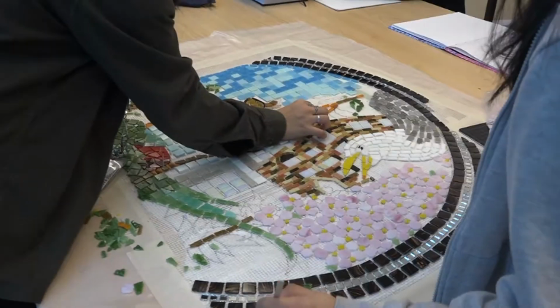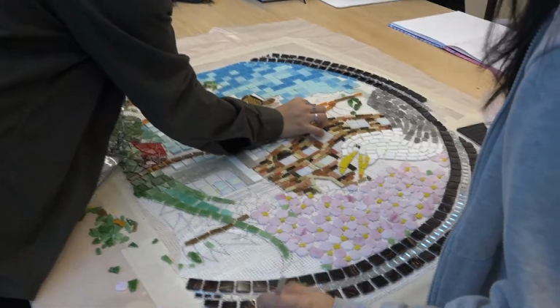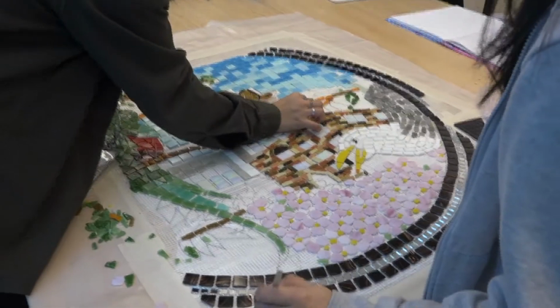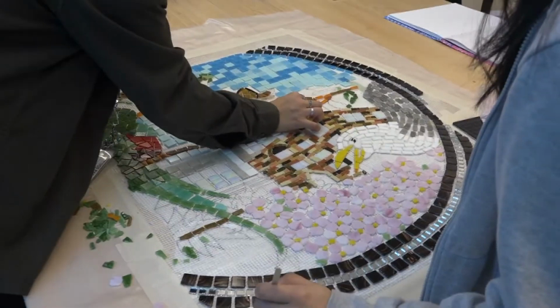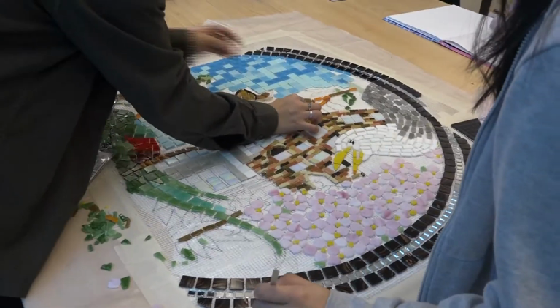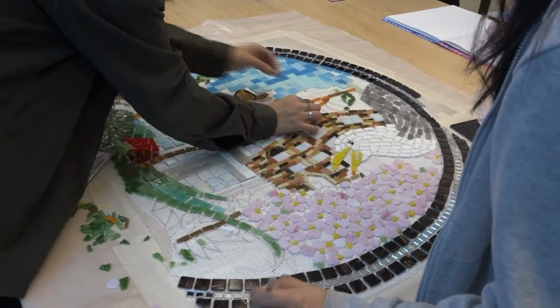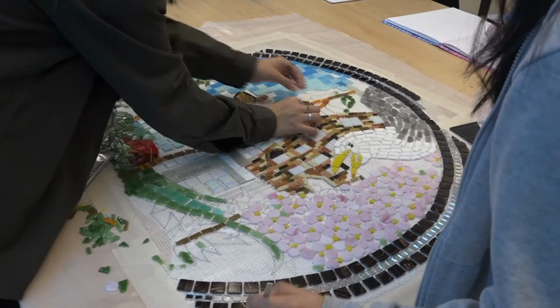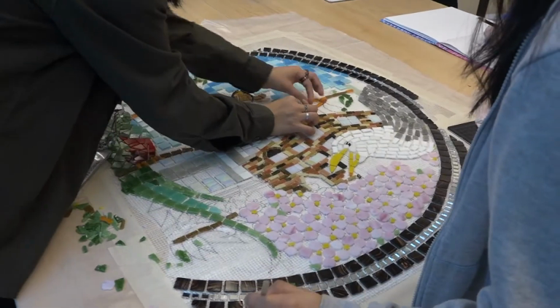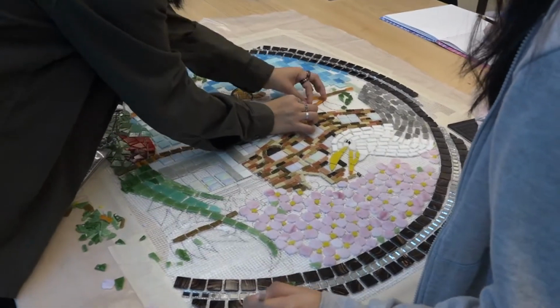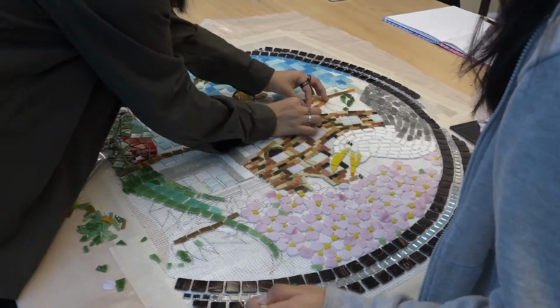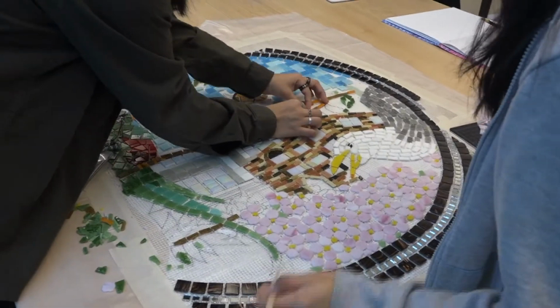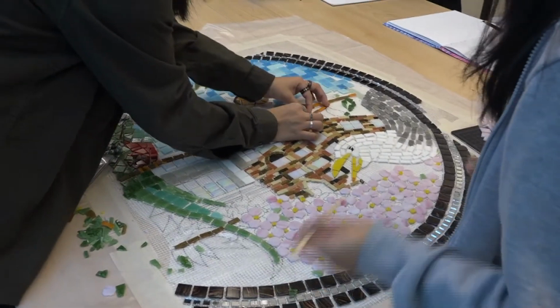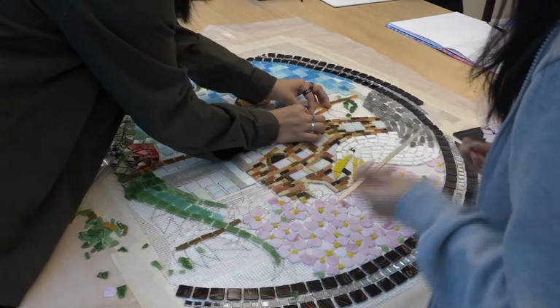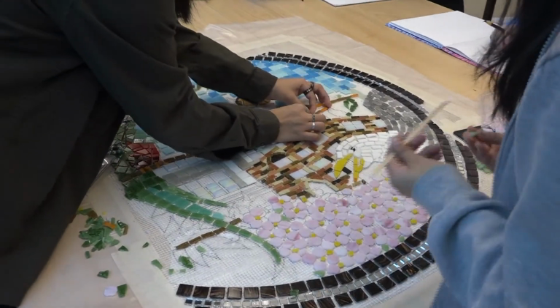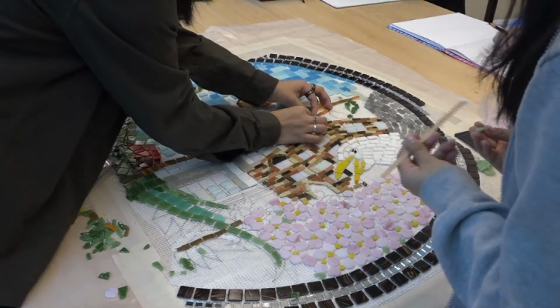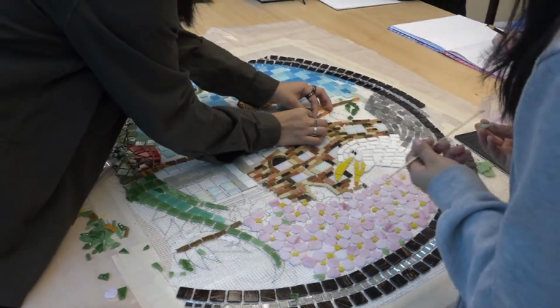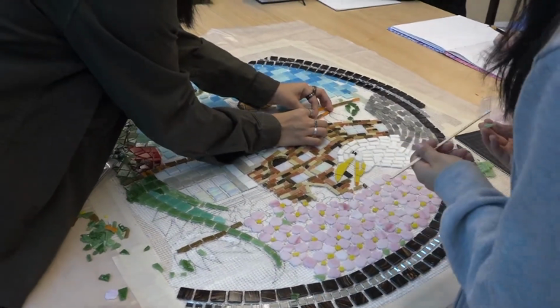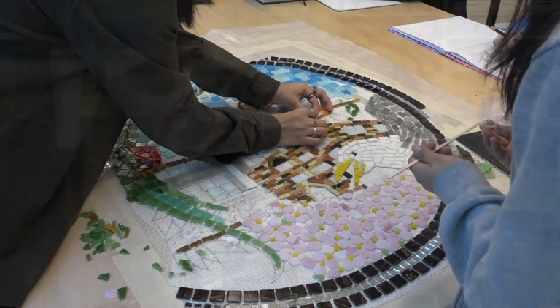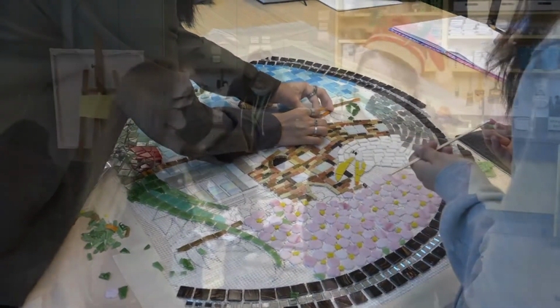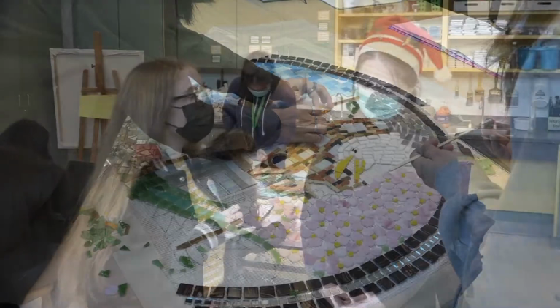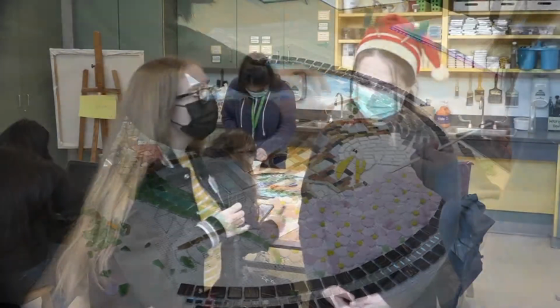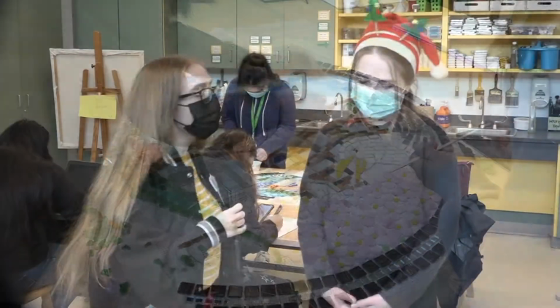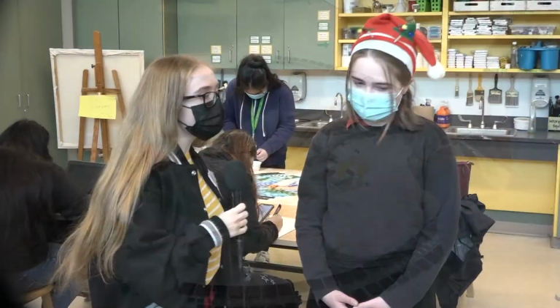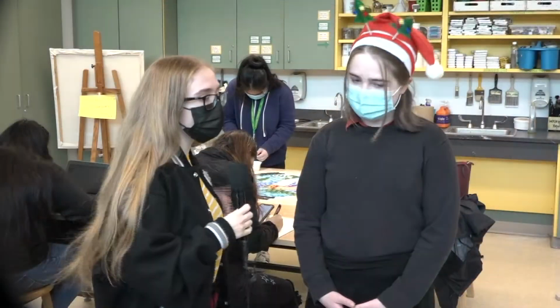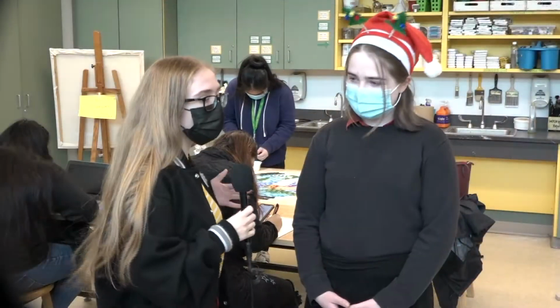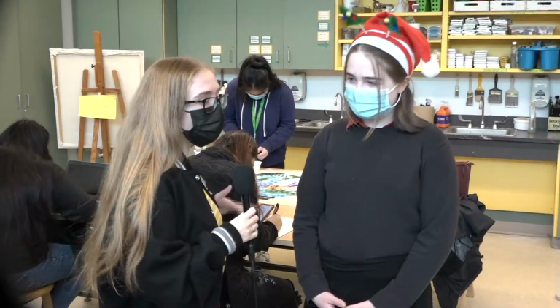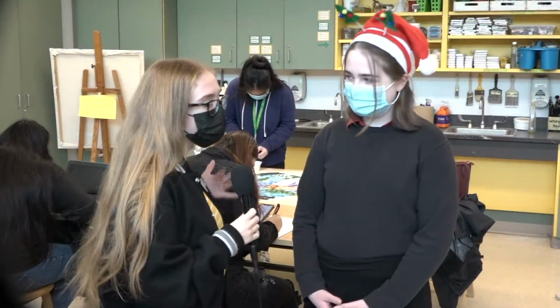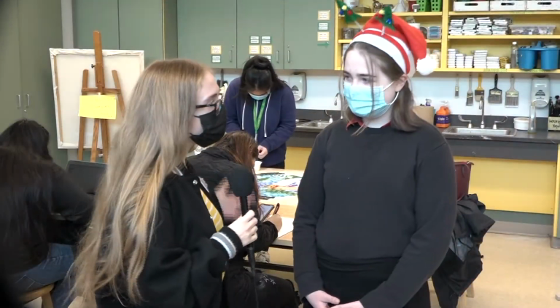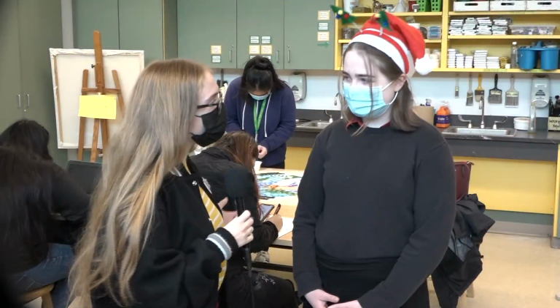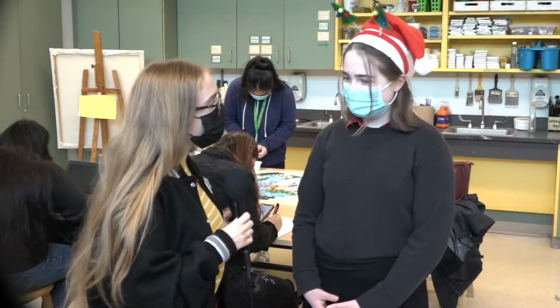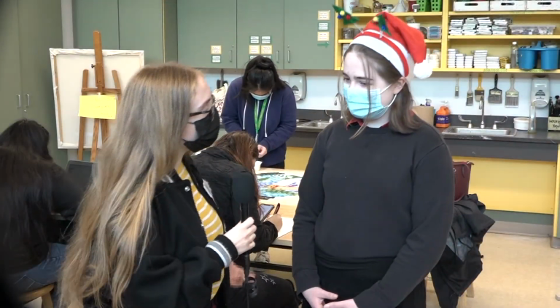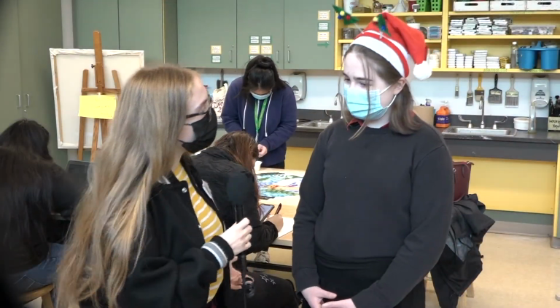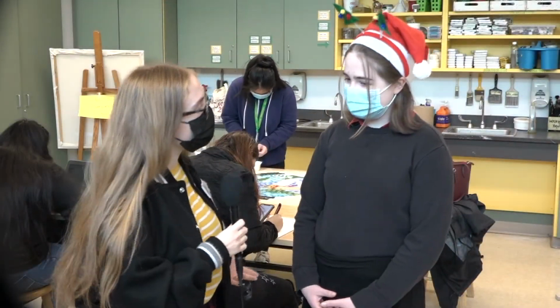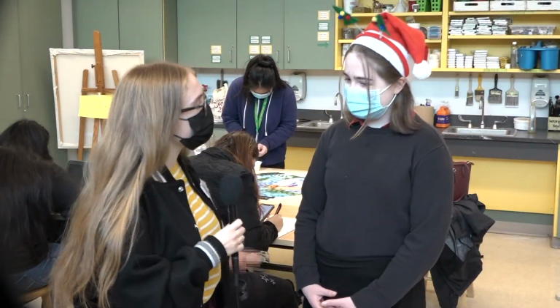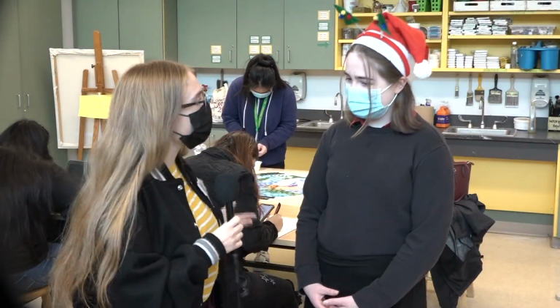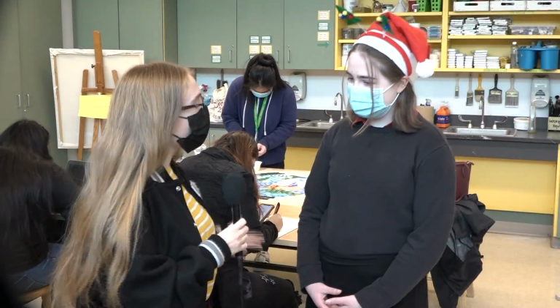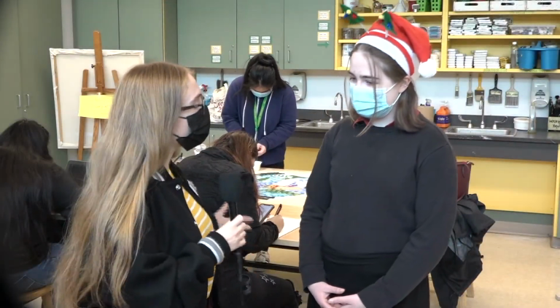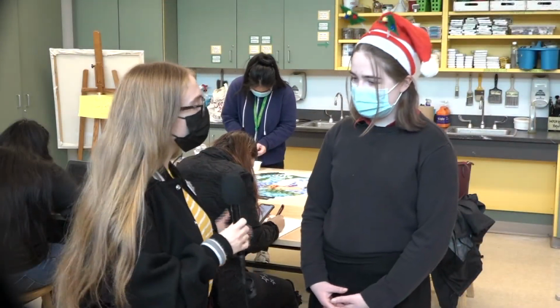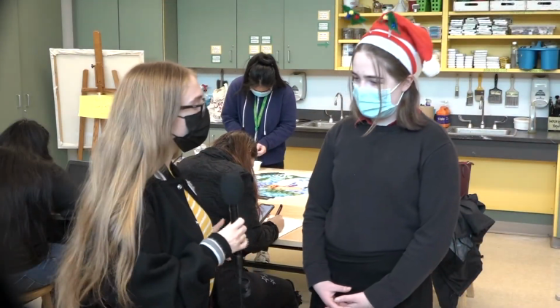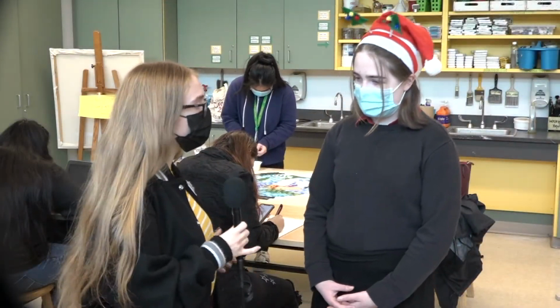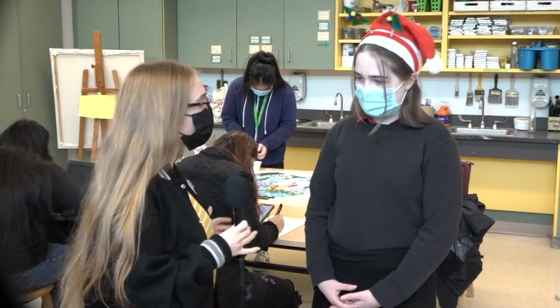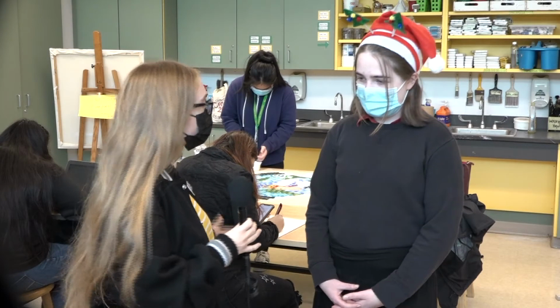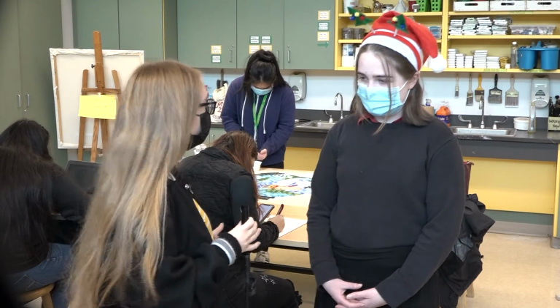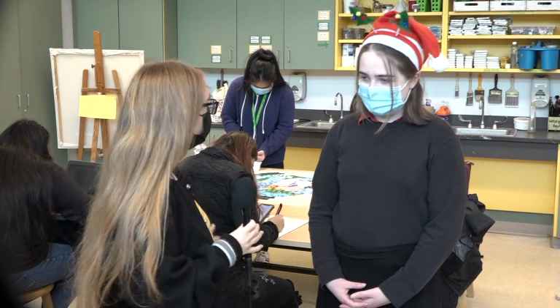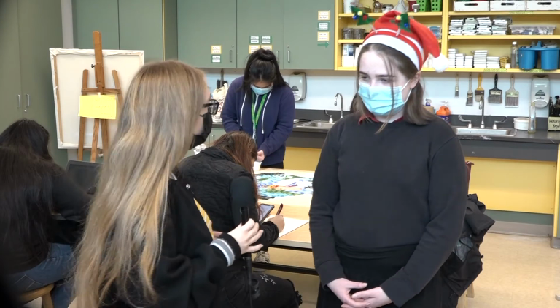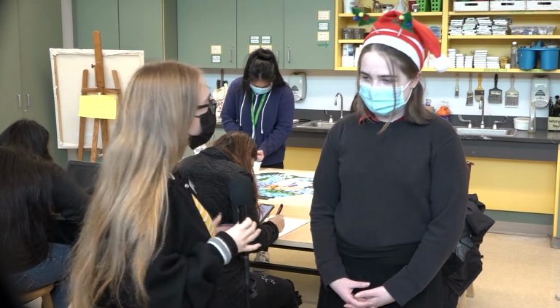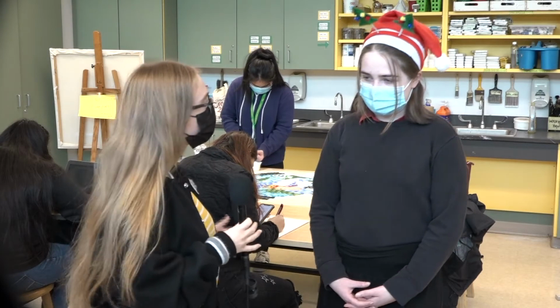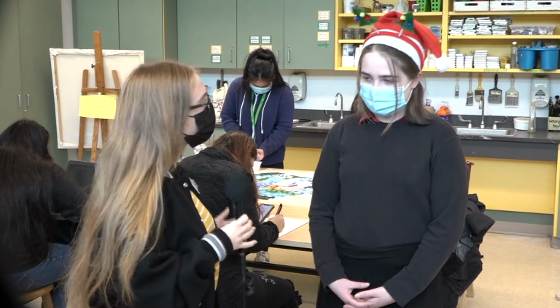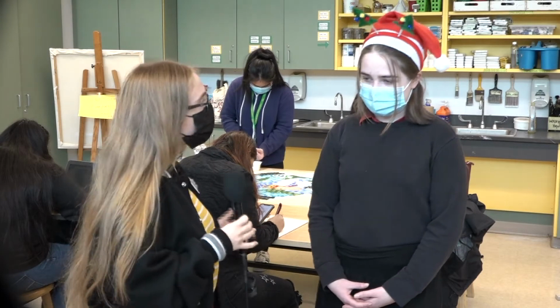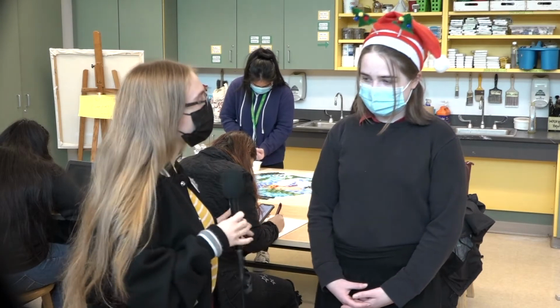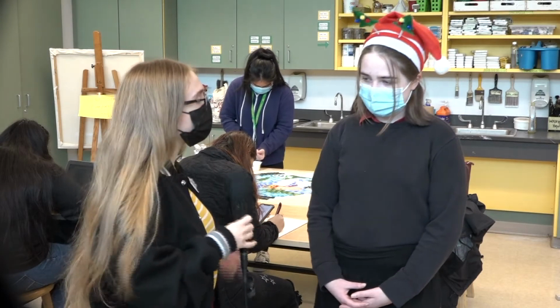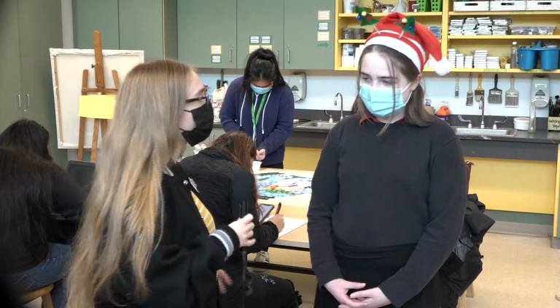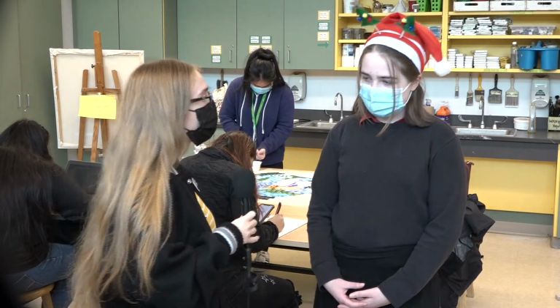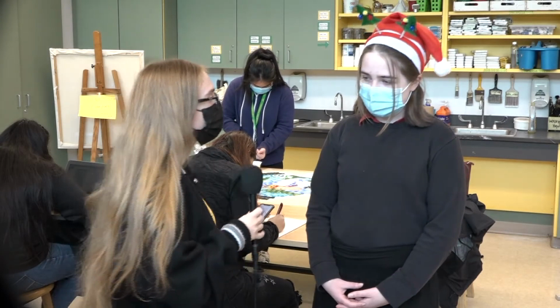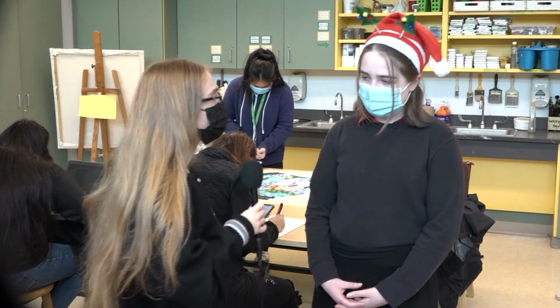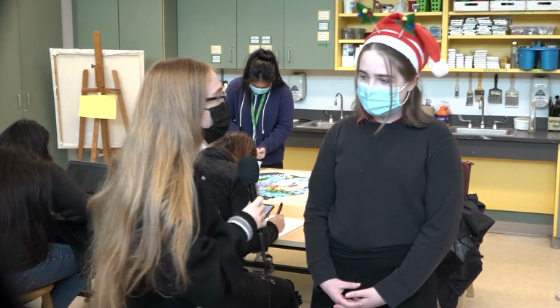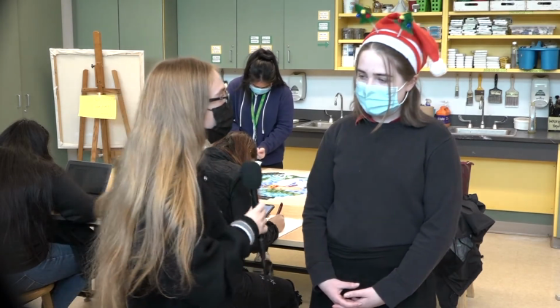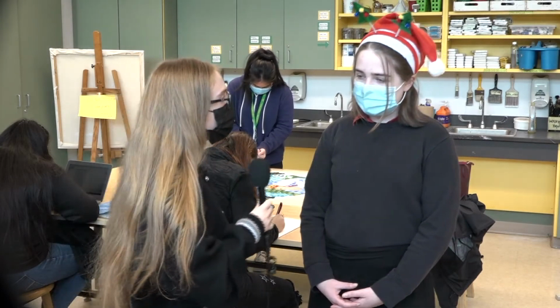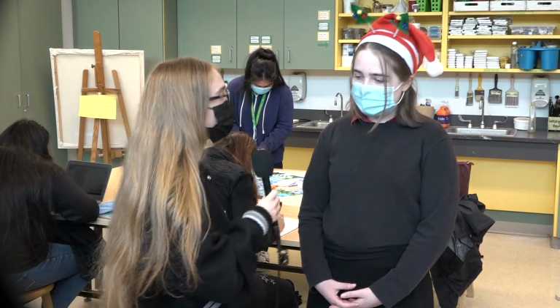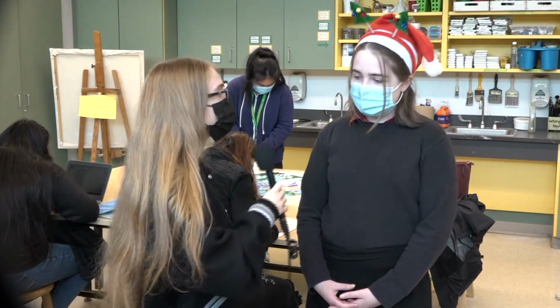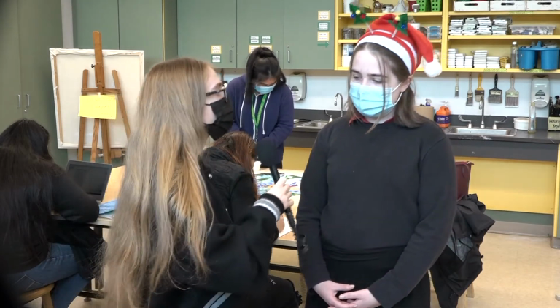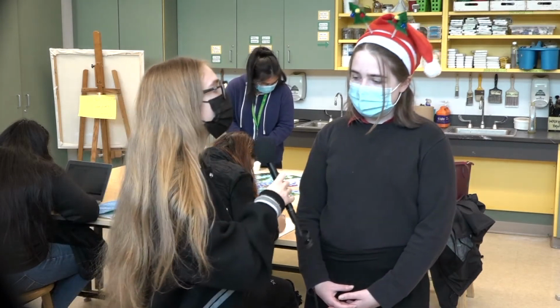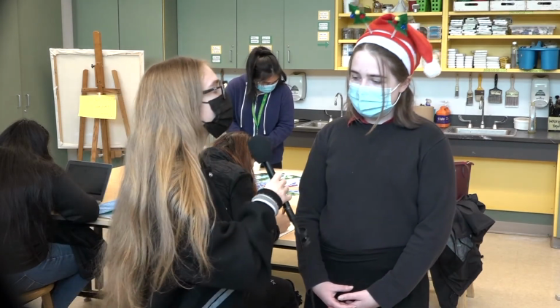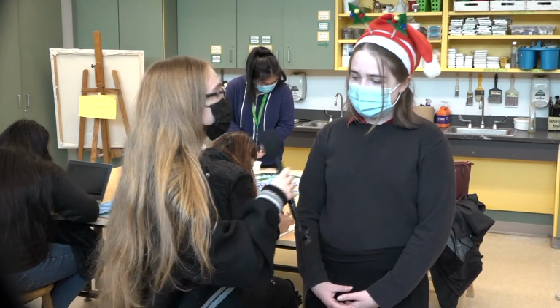Indeed, it seems like a very relaxing activity. So once these are all finished, how do you think the mosaics are all going to come together at the end of the process?